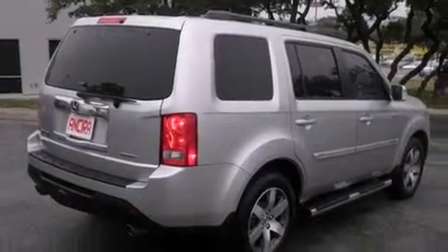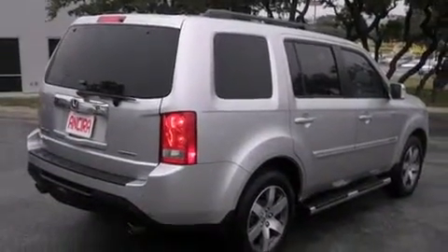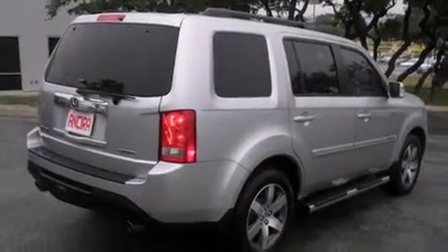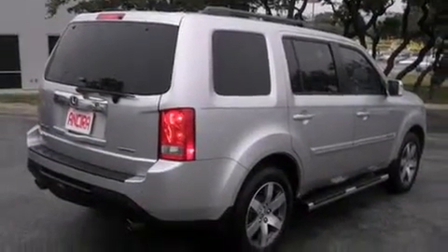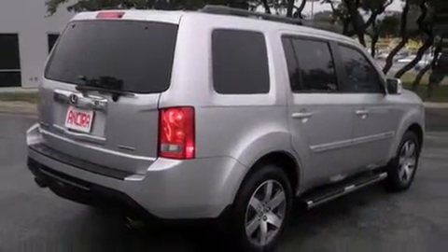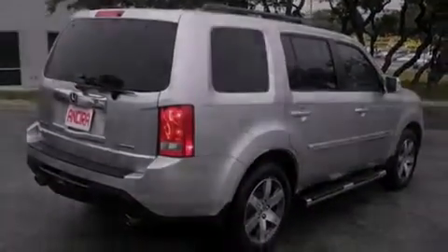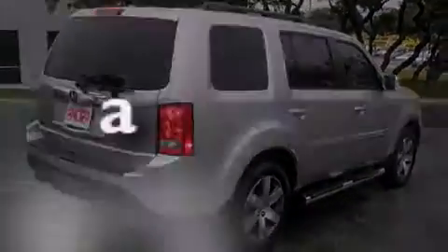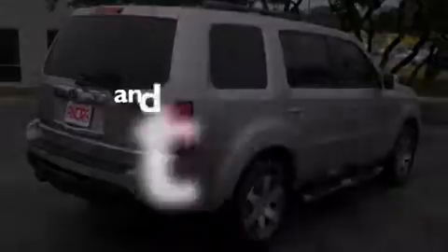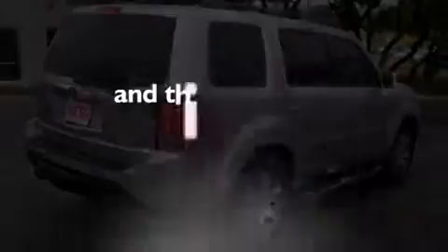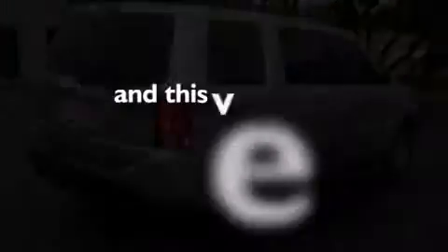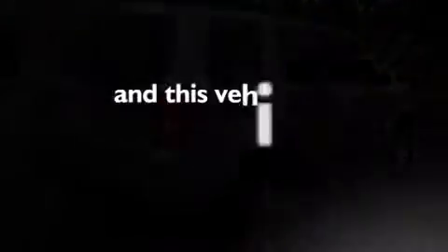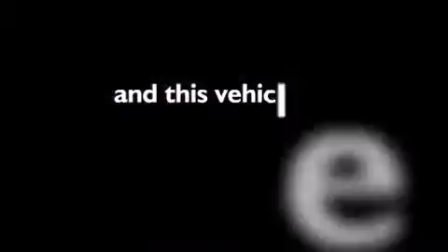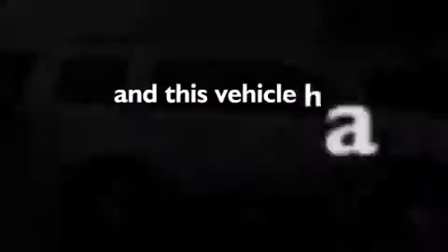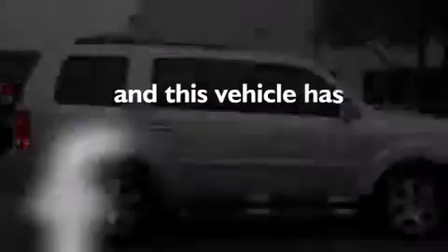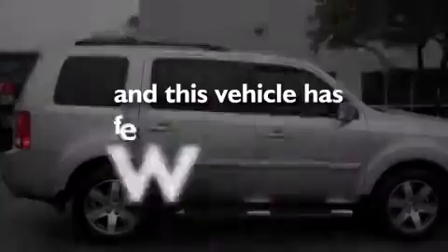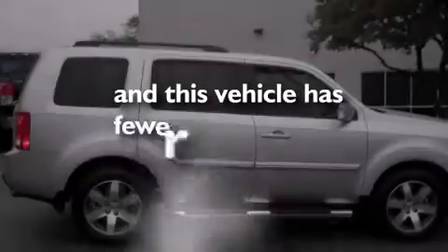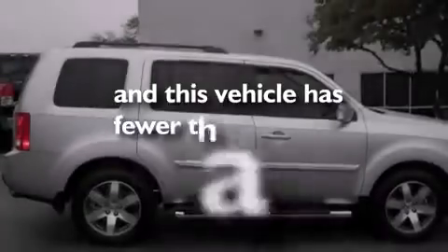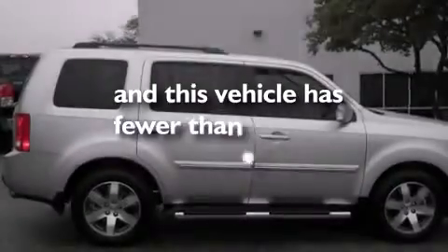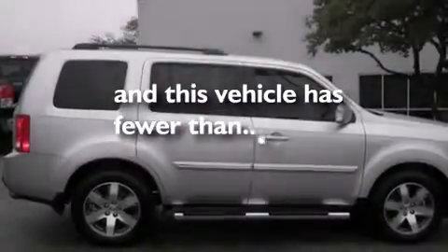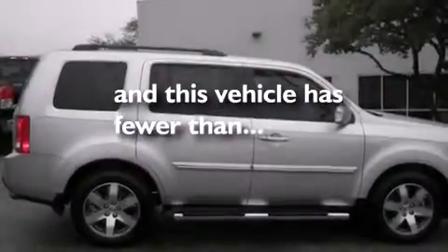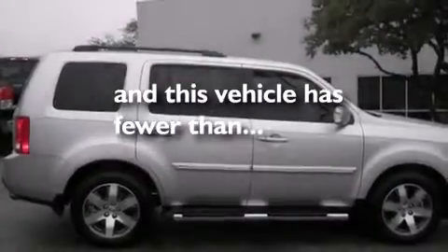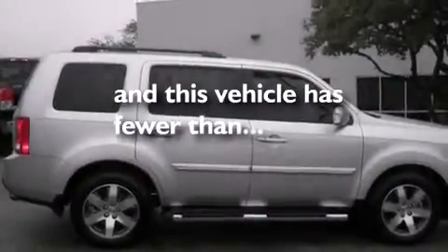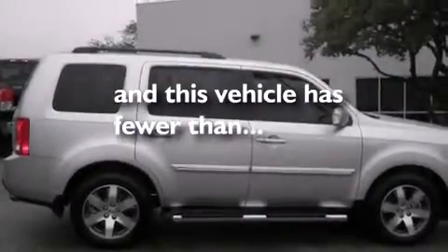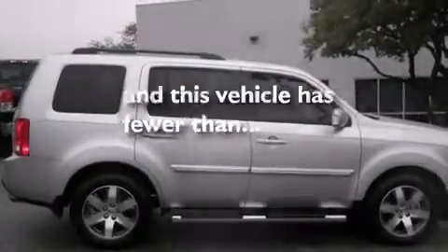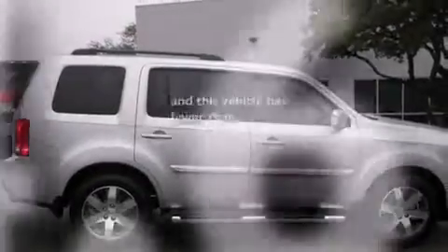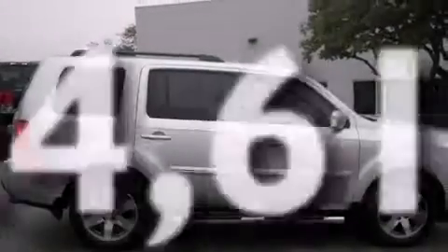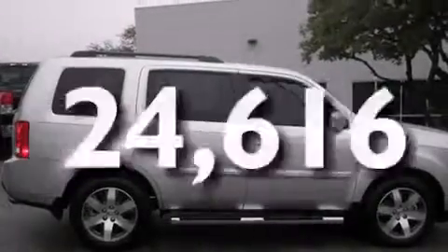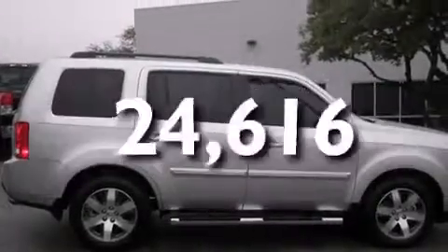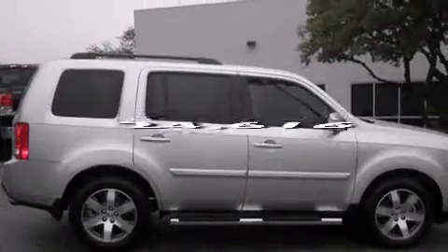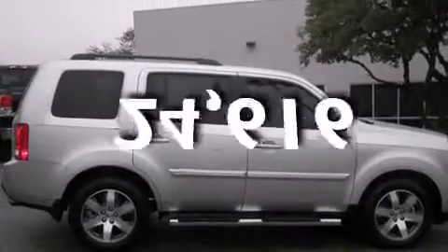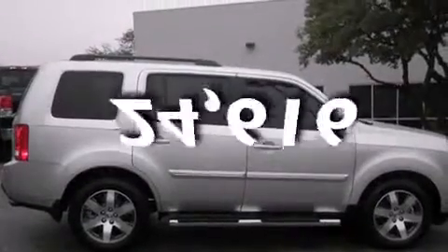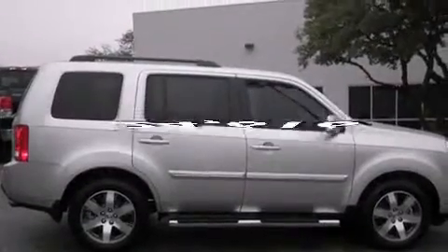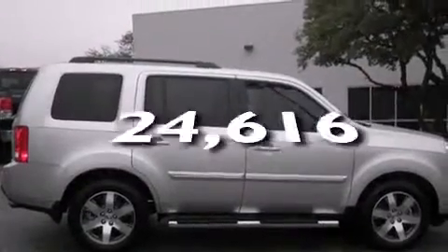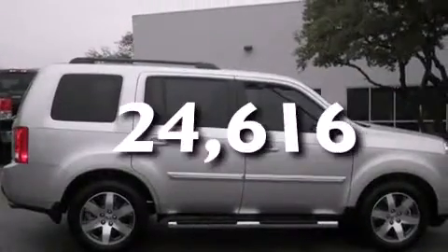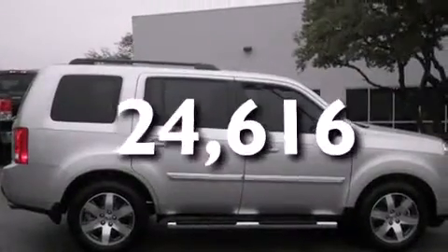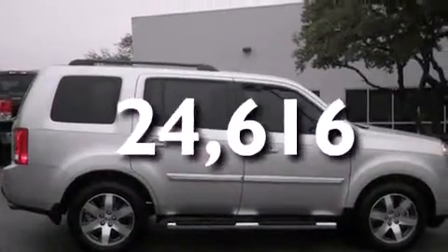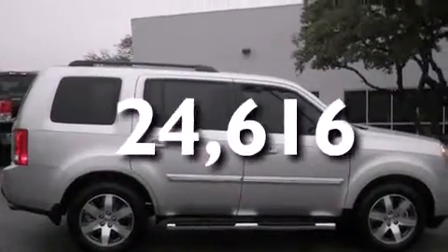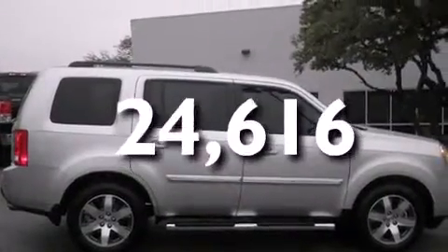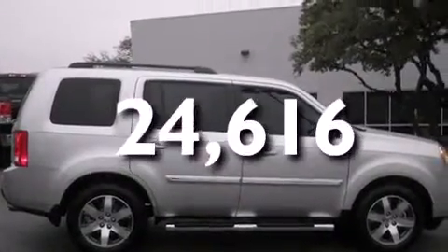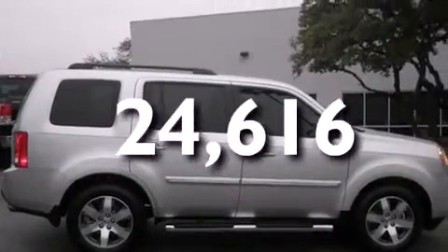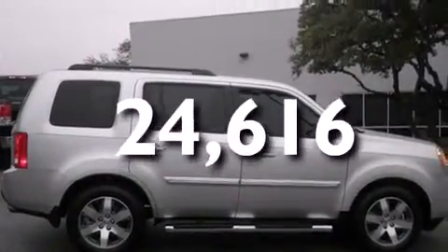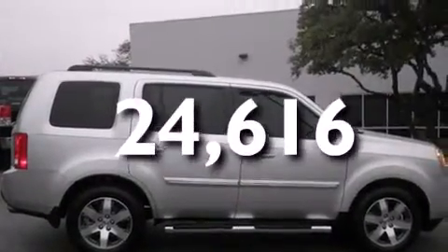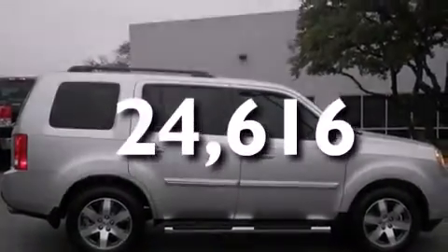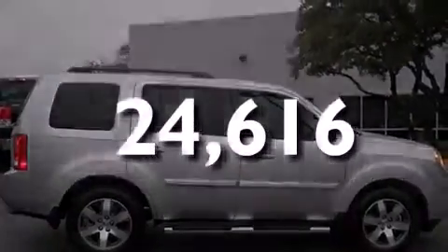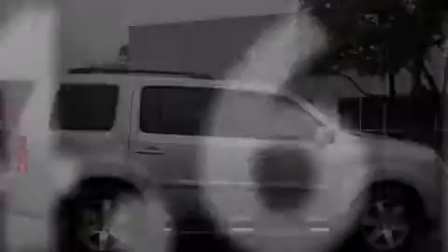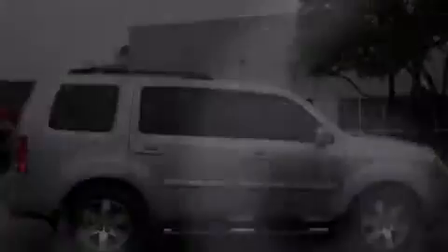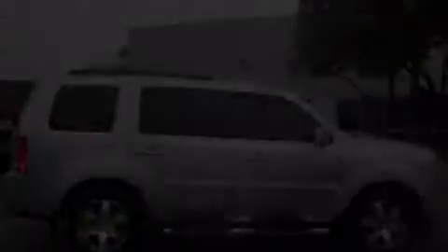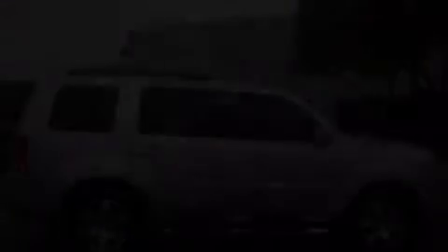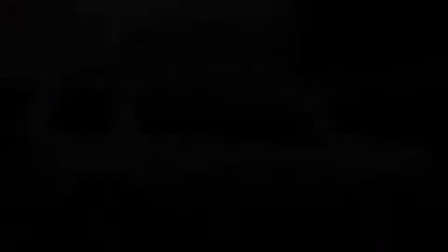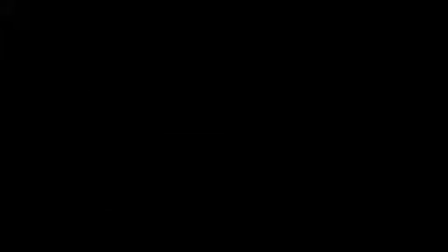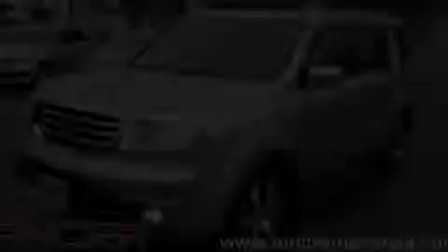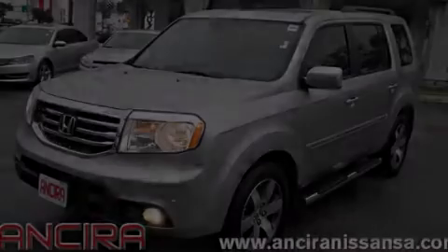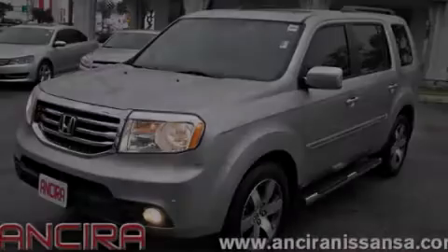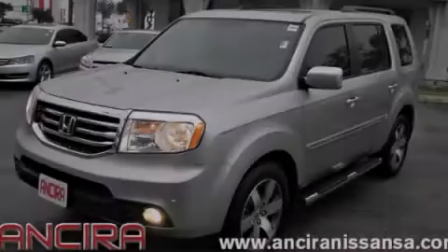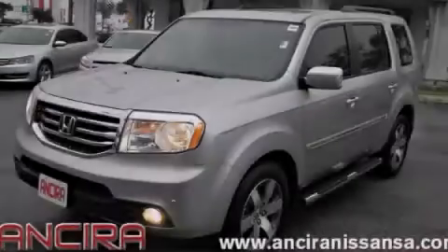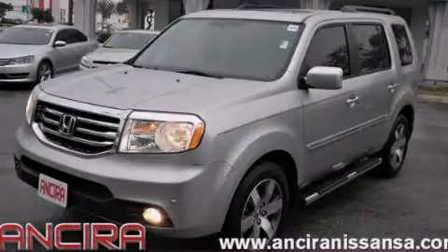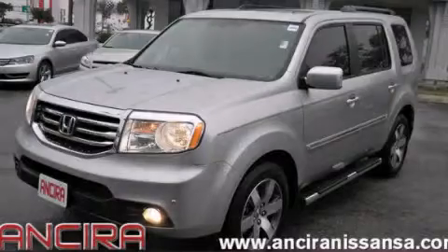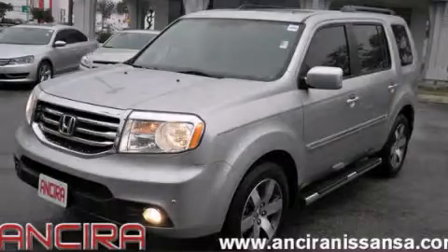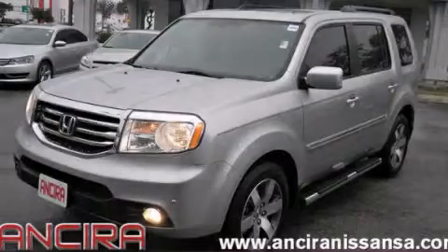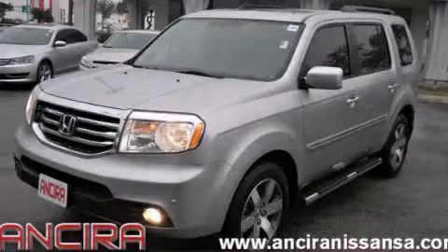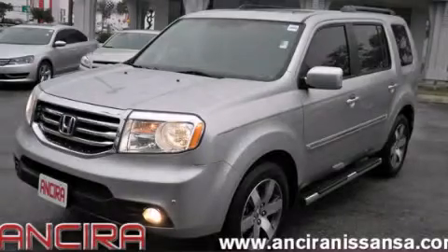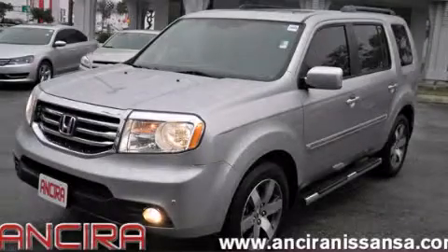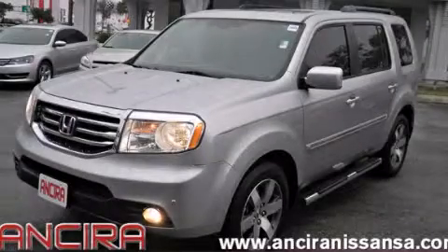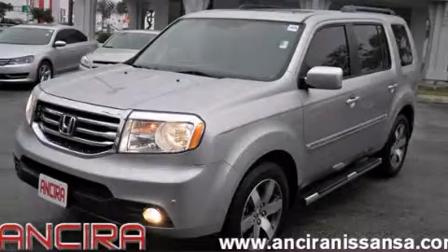This vehicle has less than 25,000 miles. Call now to find out how you can own this breathtaking vehicle.